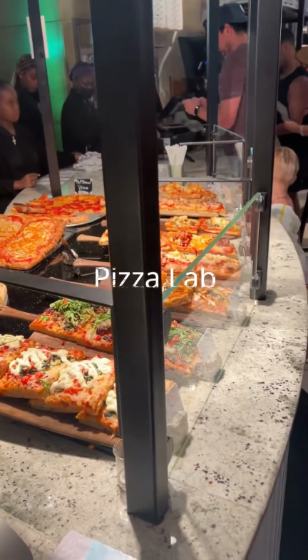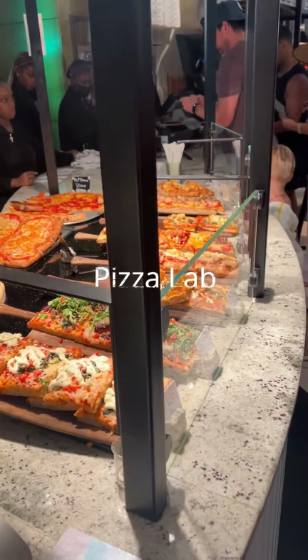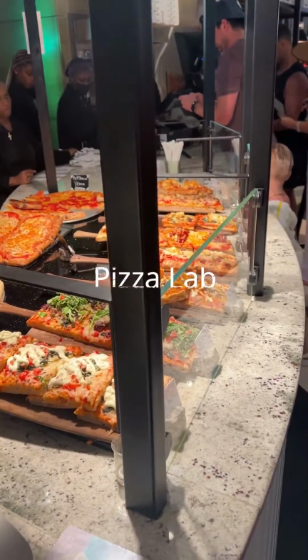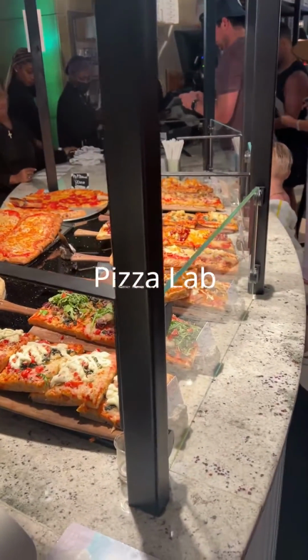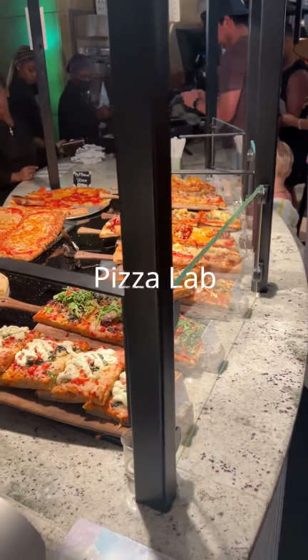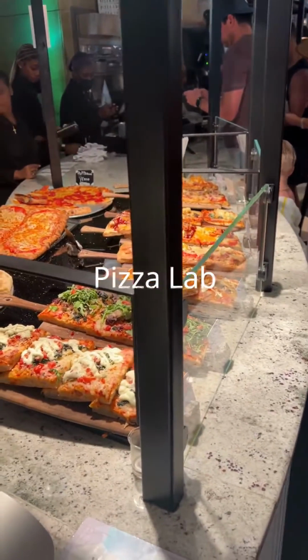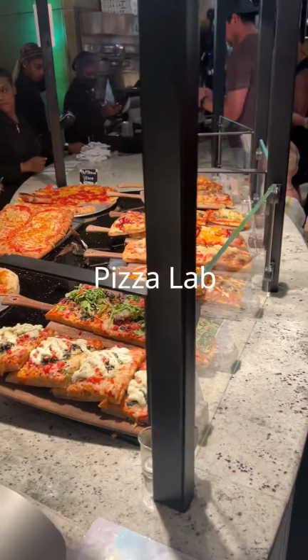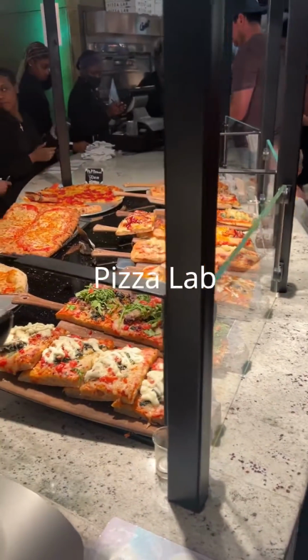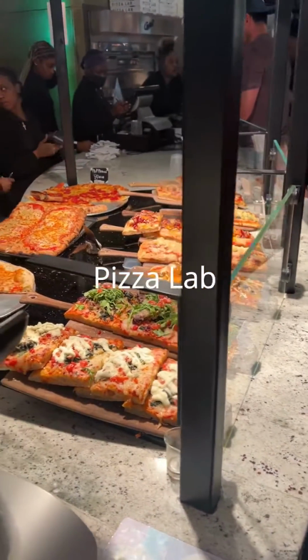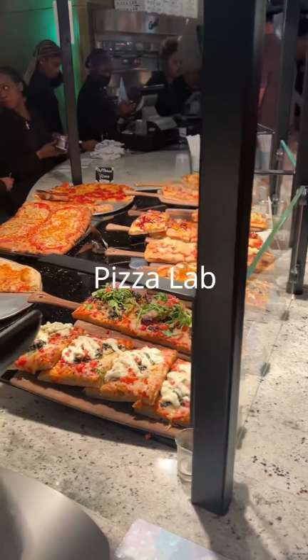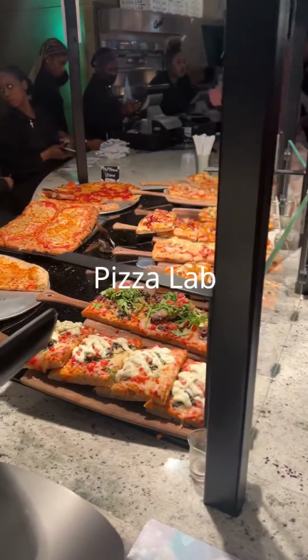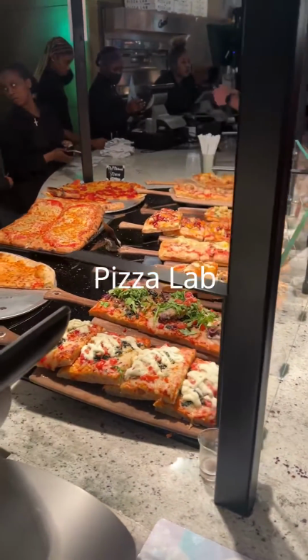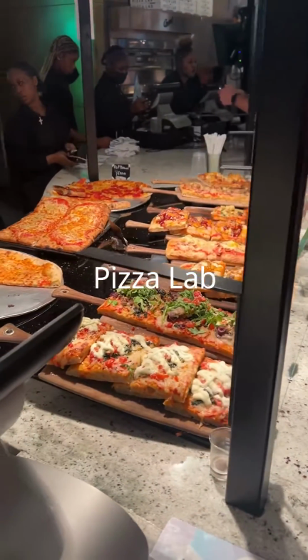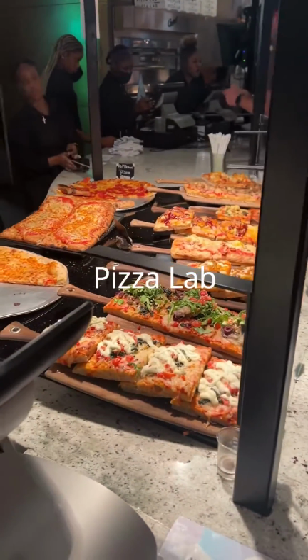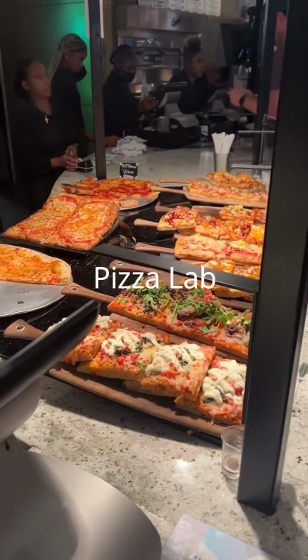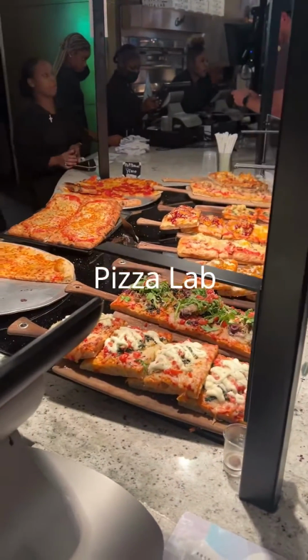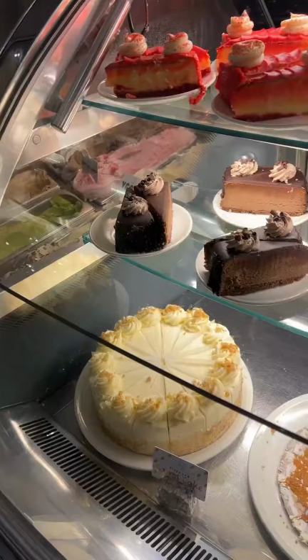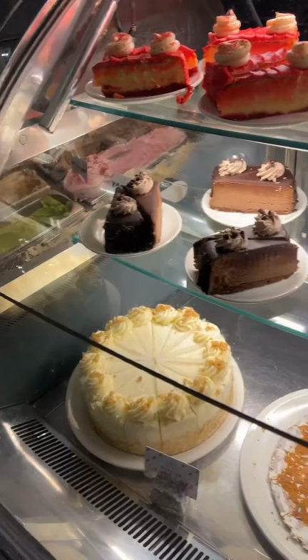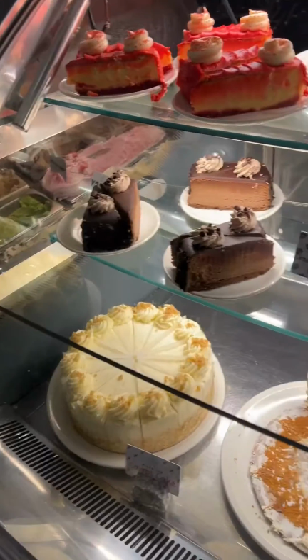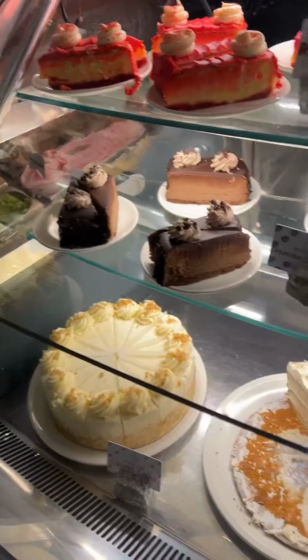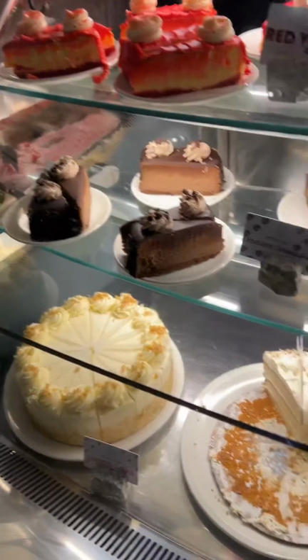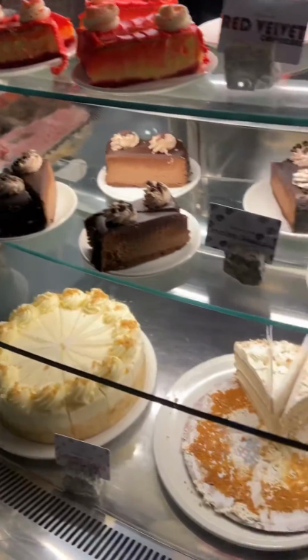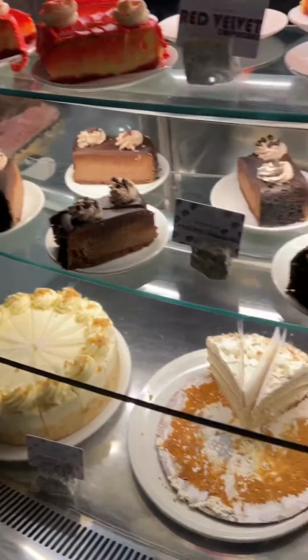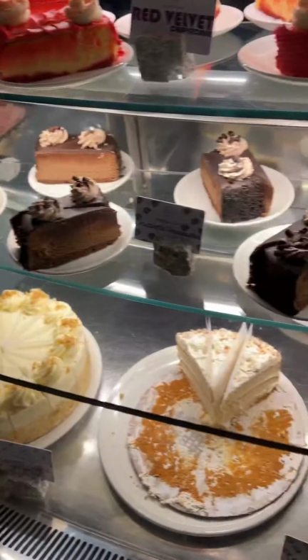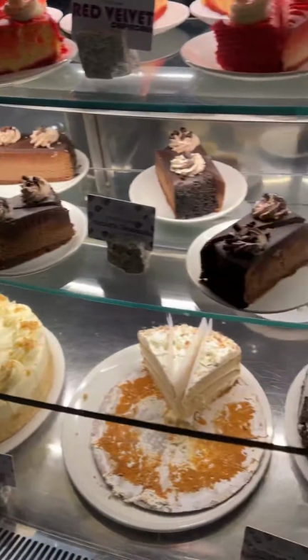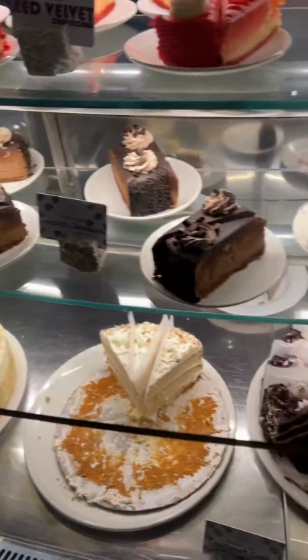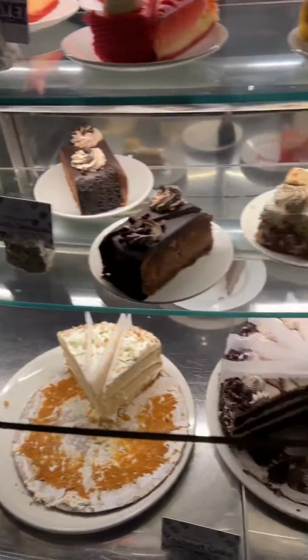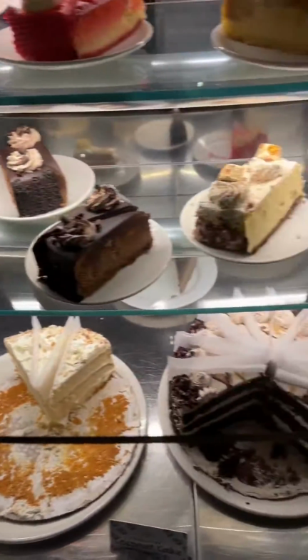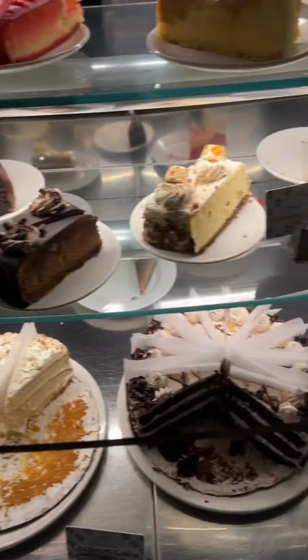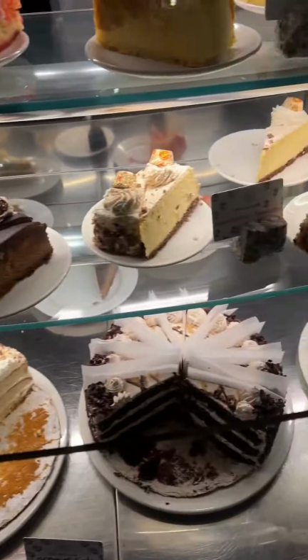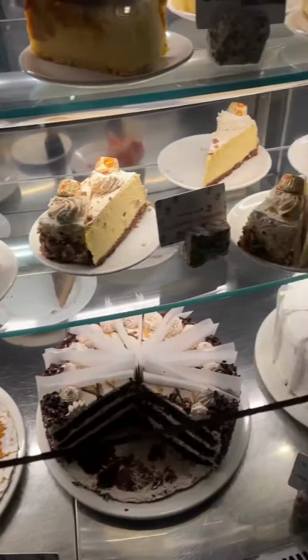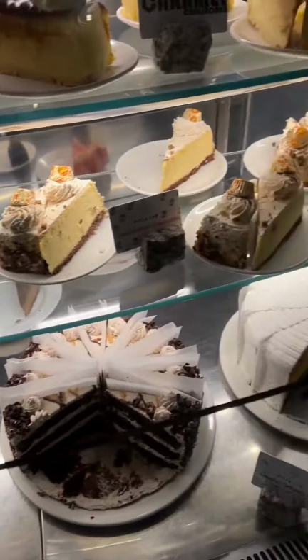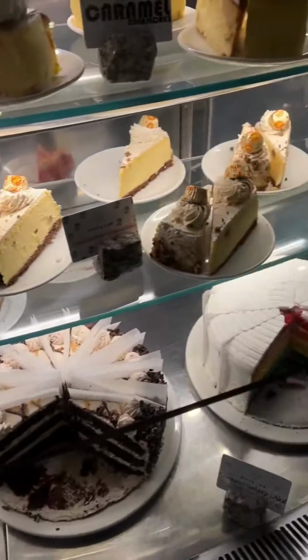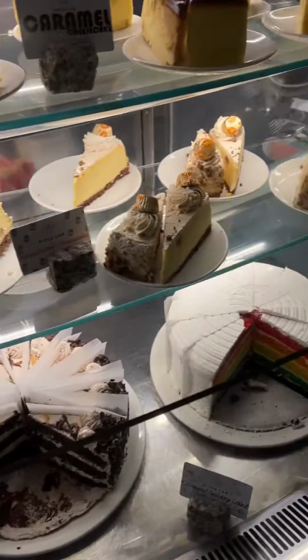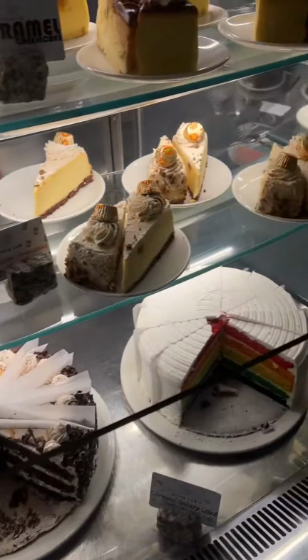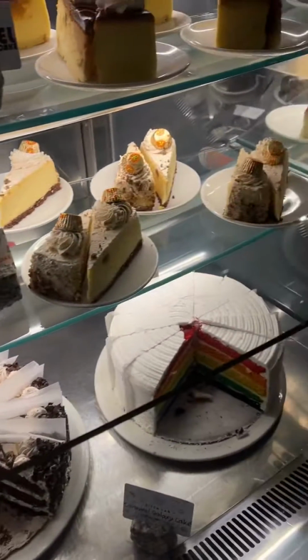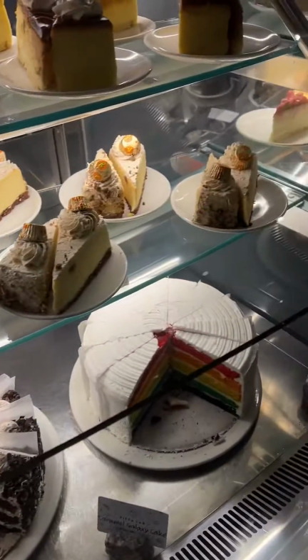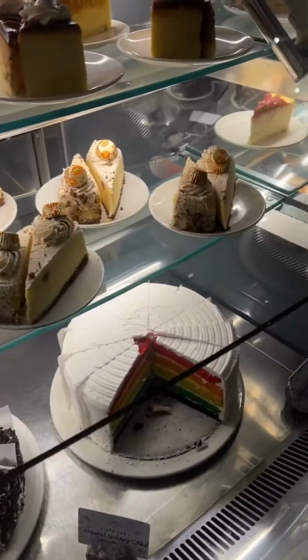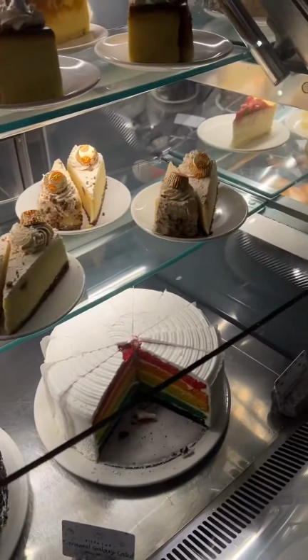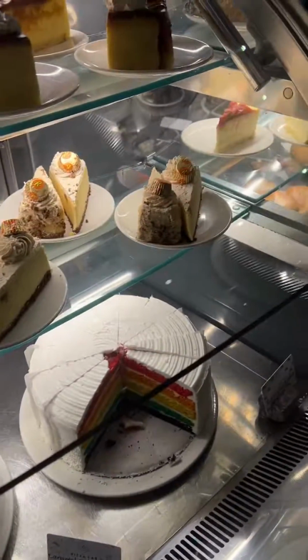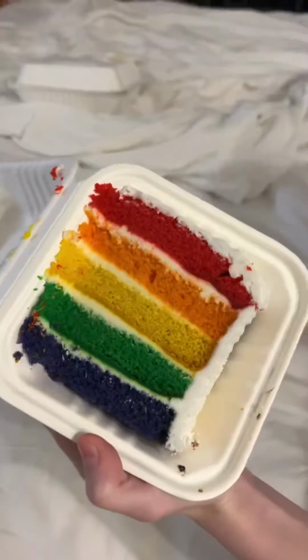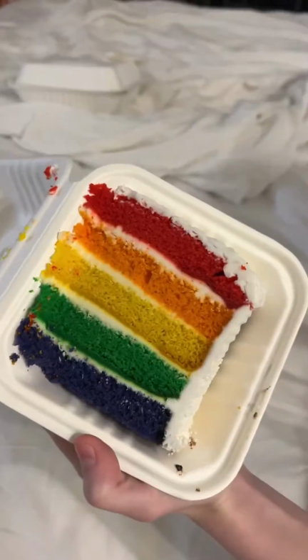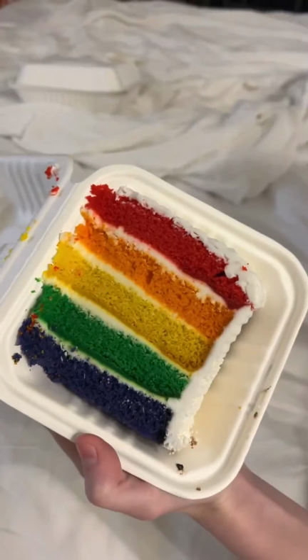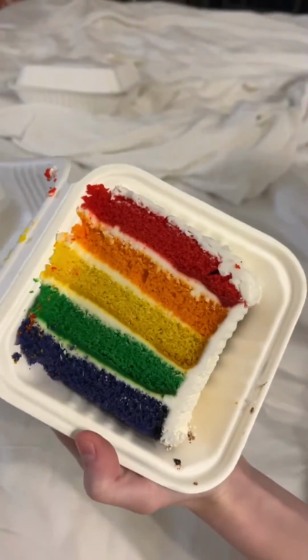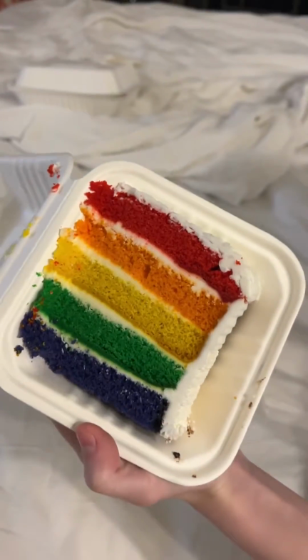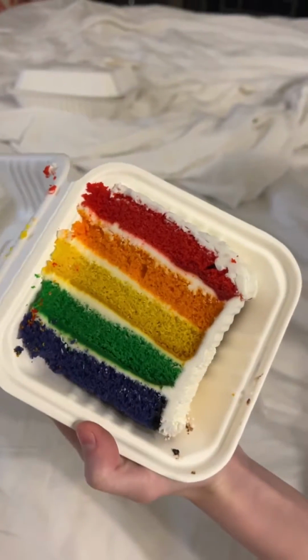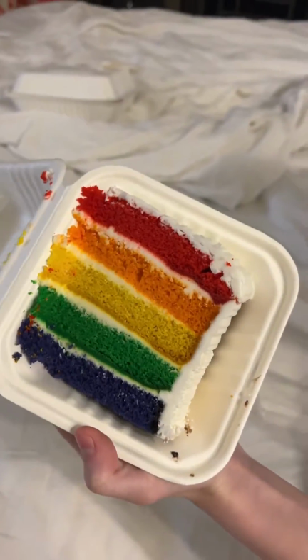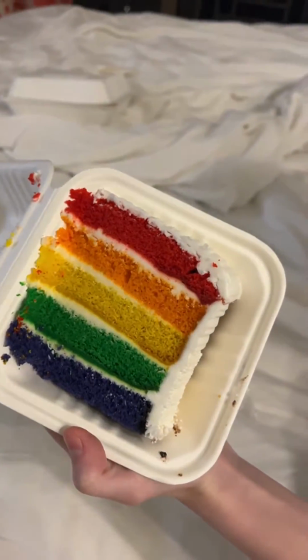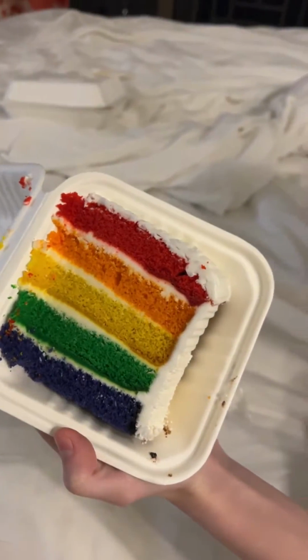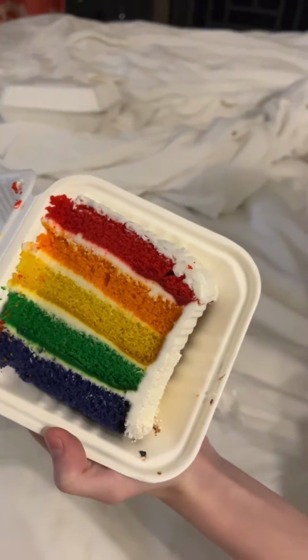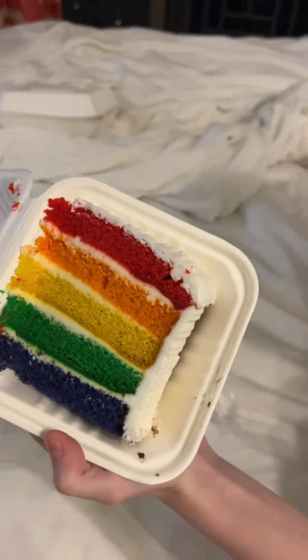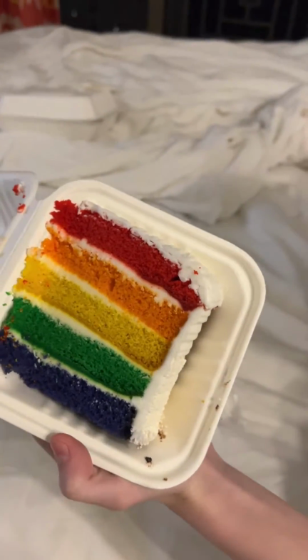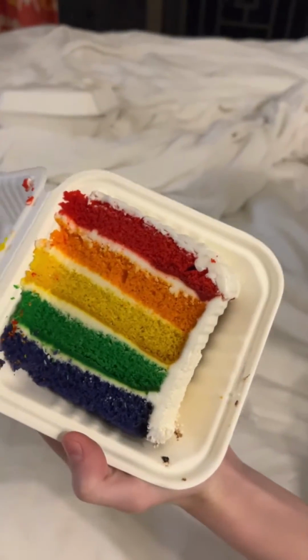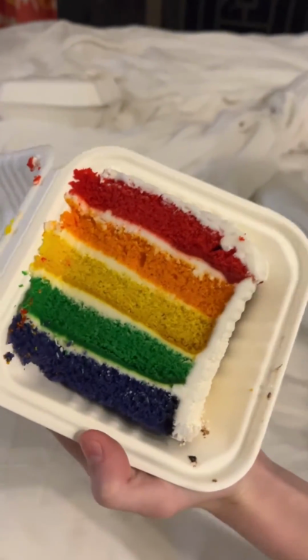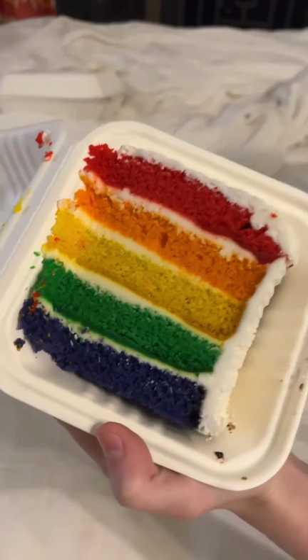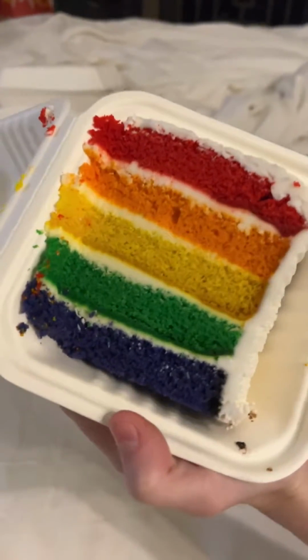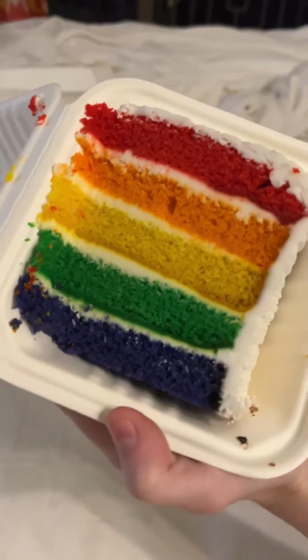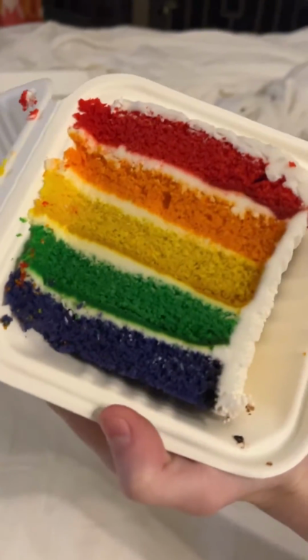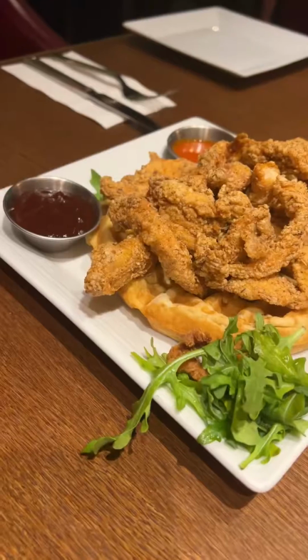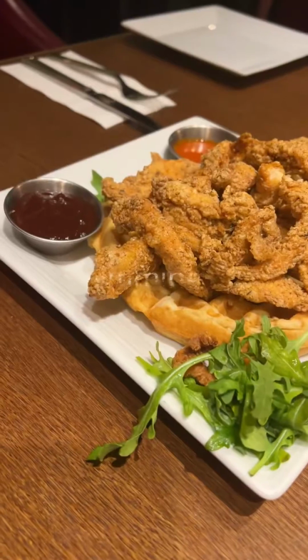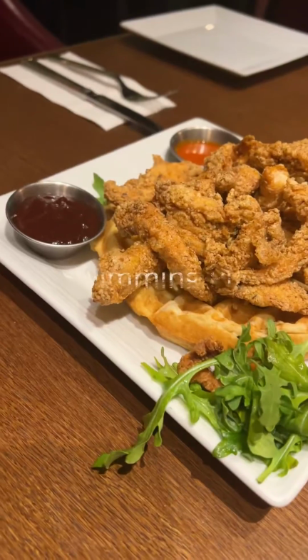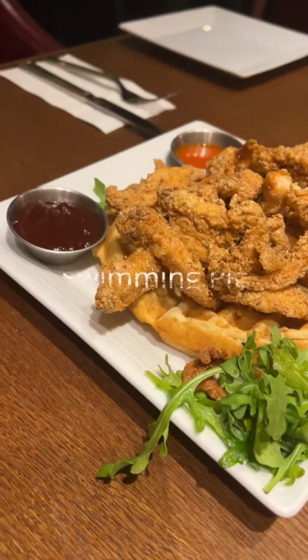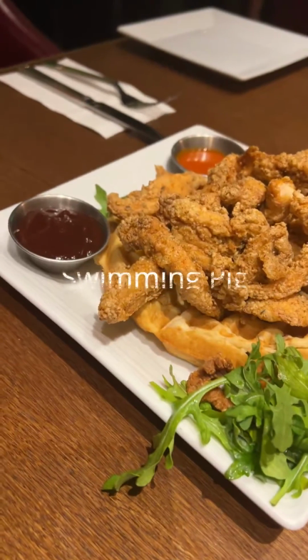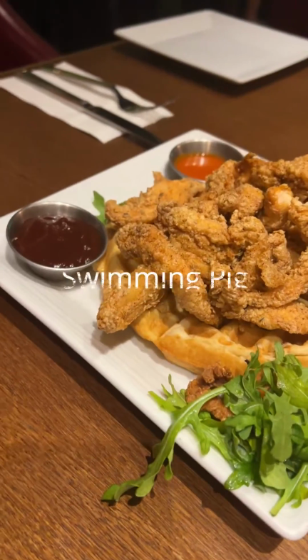Across from the breakfast buffet is Pizza Lab. You can have table service or get a slice to go. The pizza and rainbow cake we tried were really good.